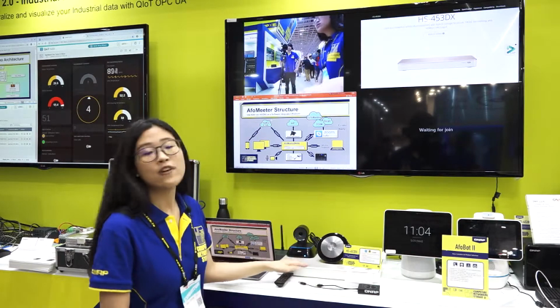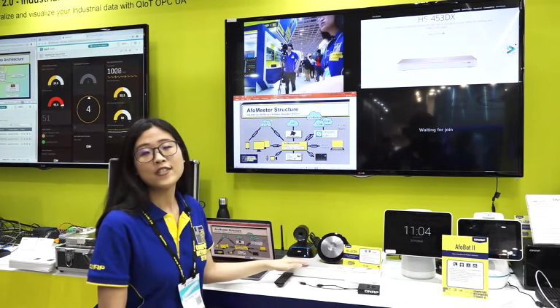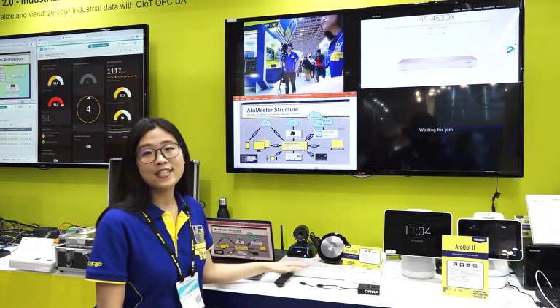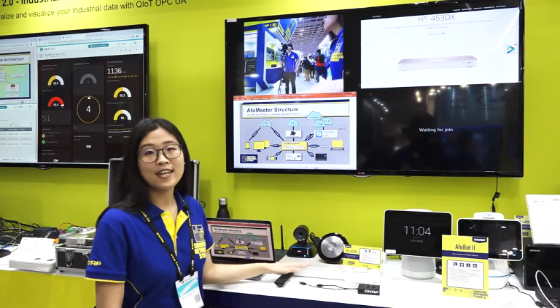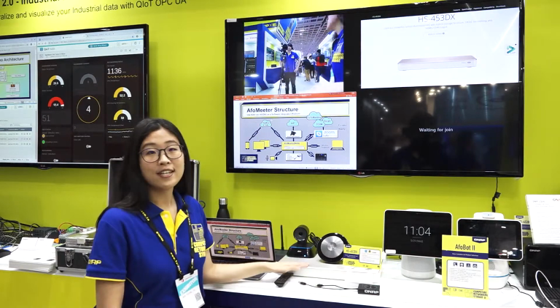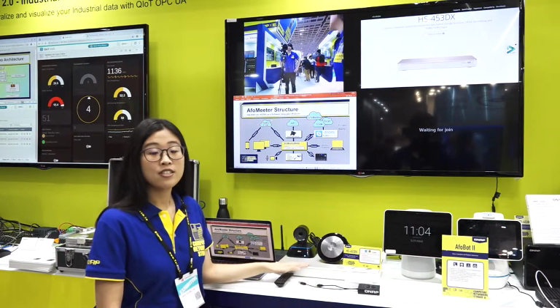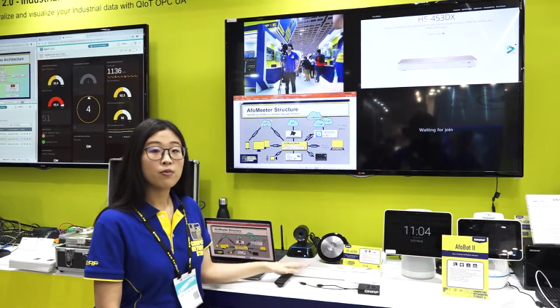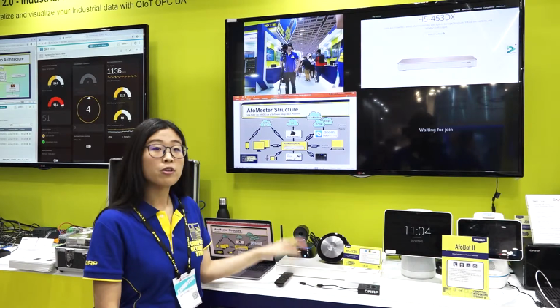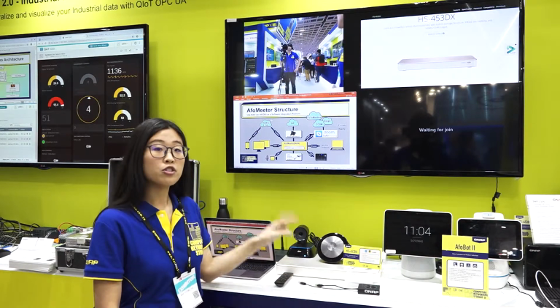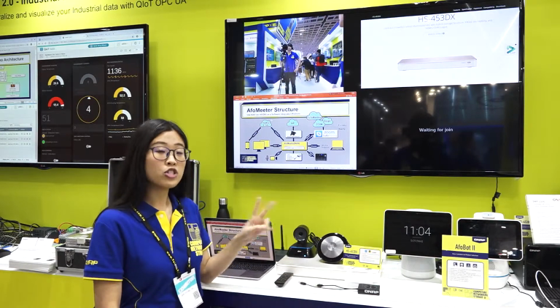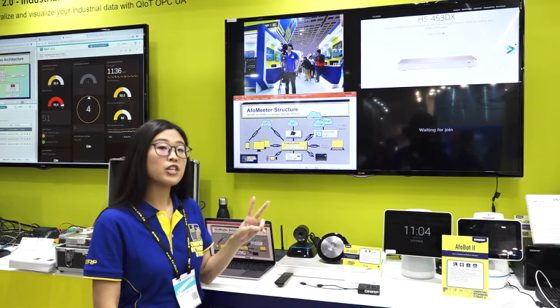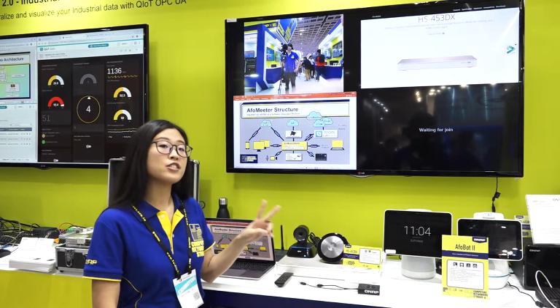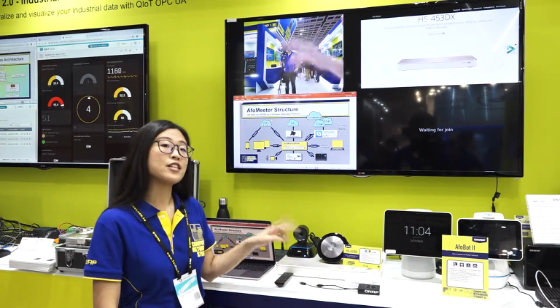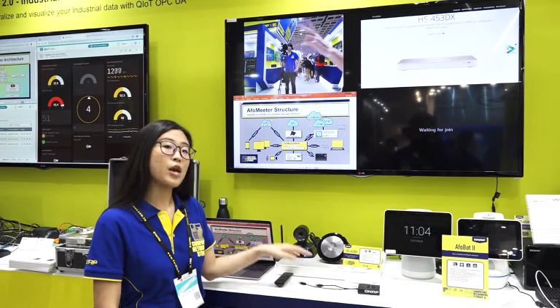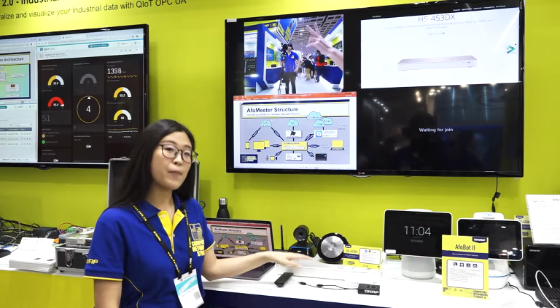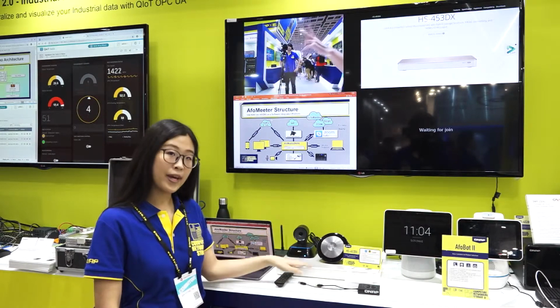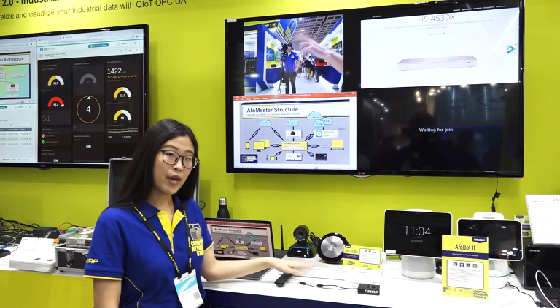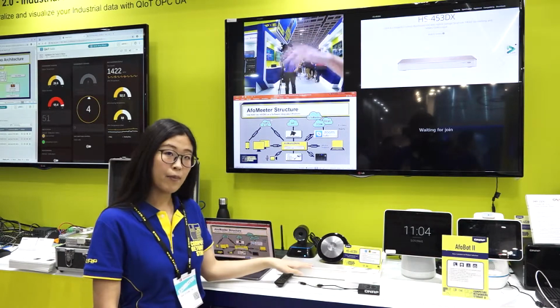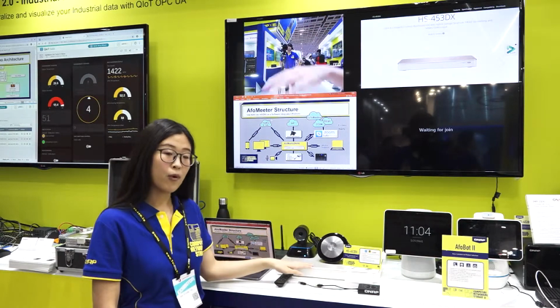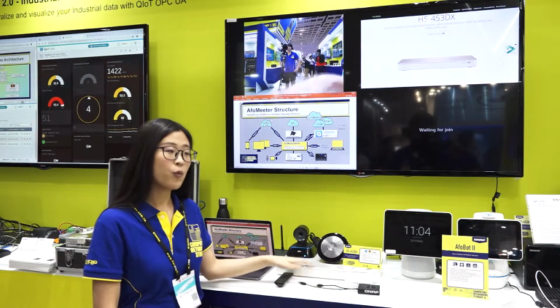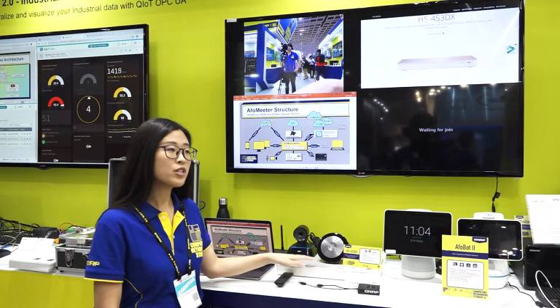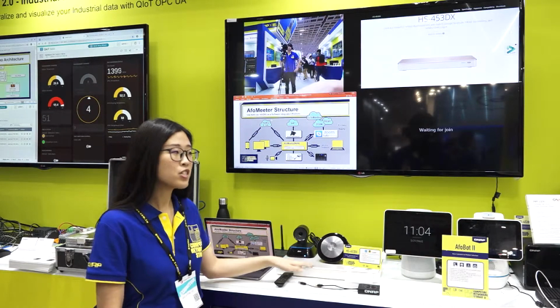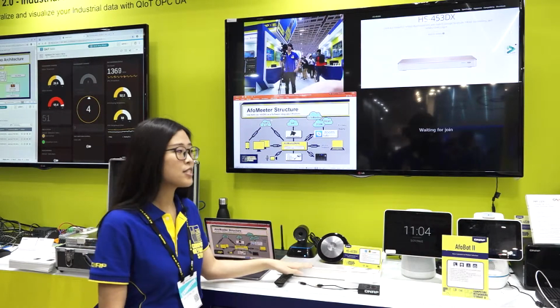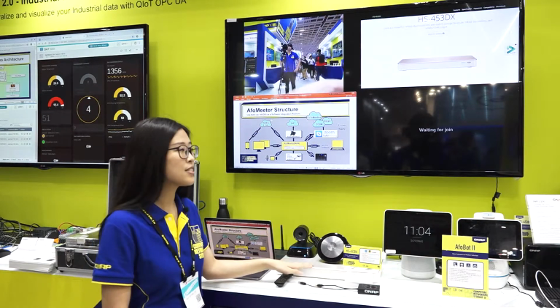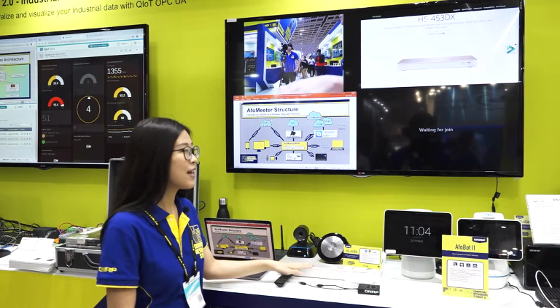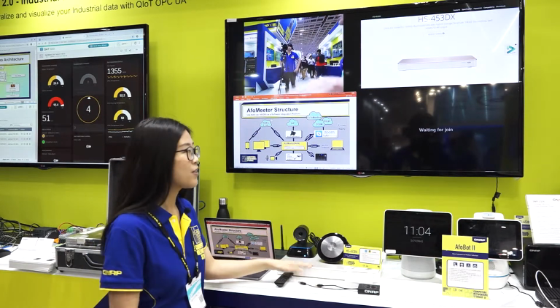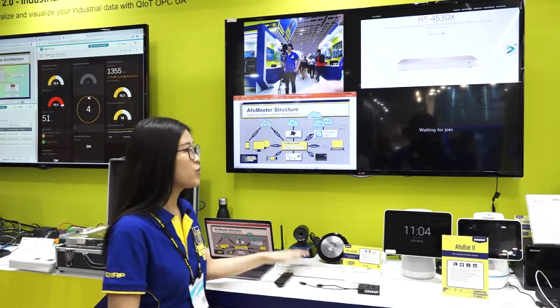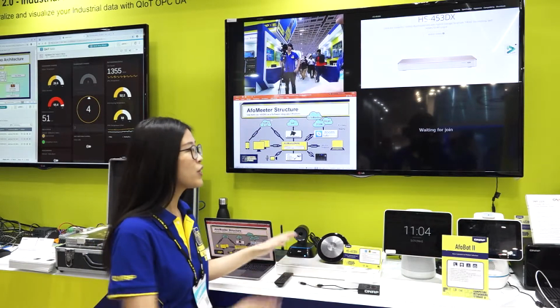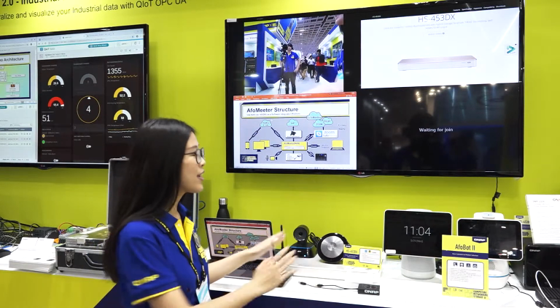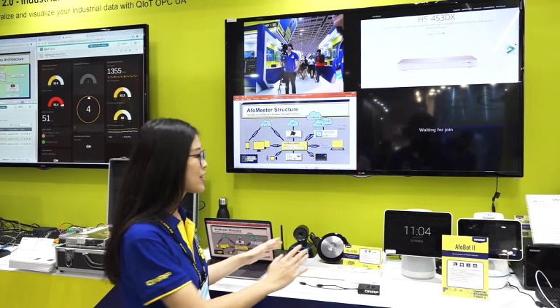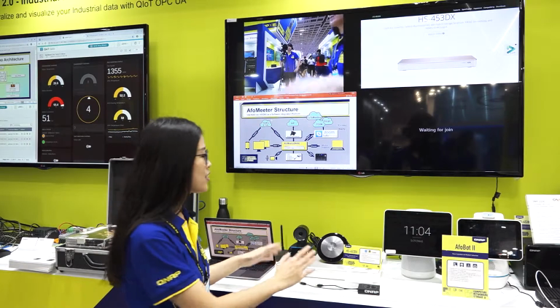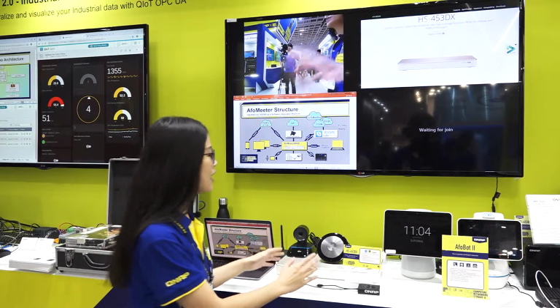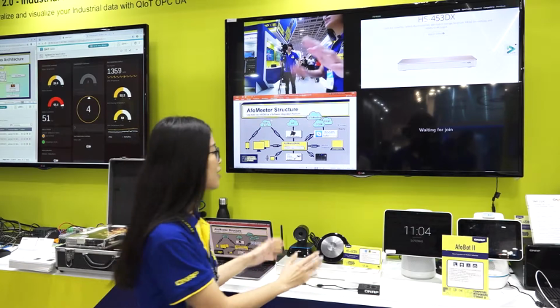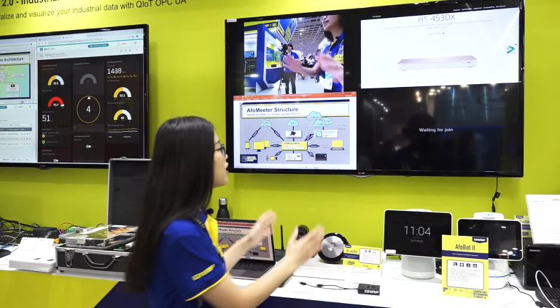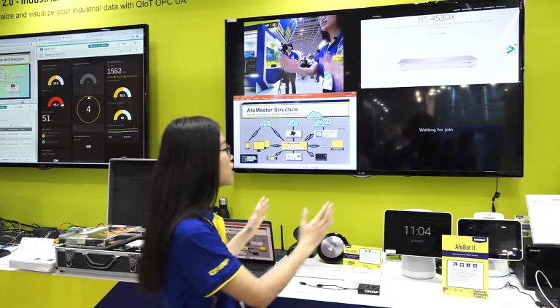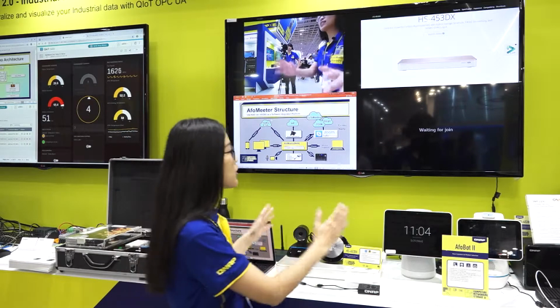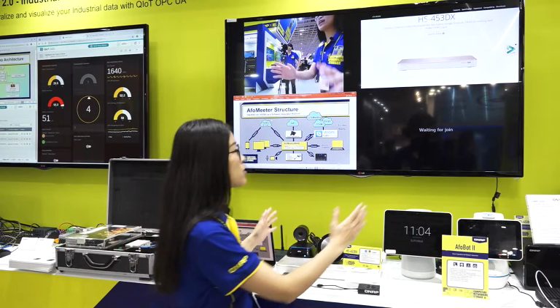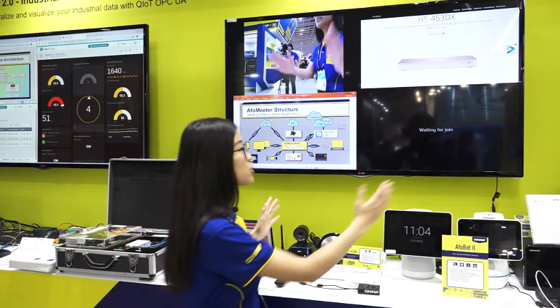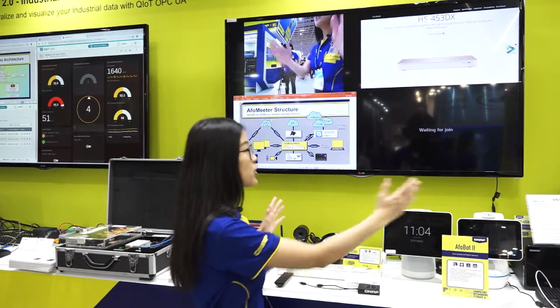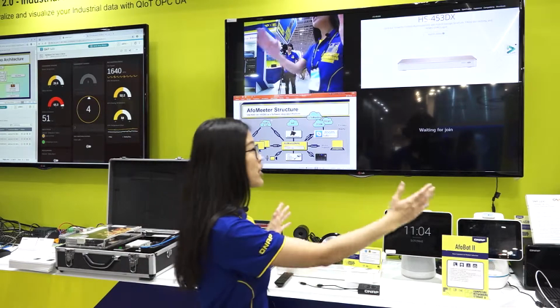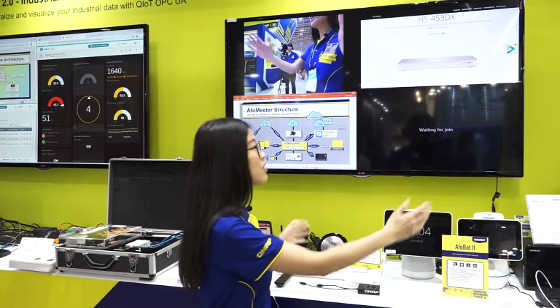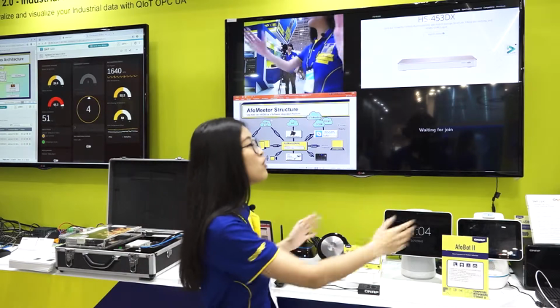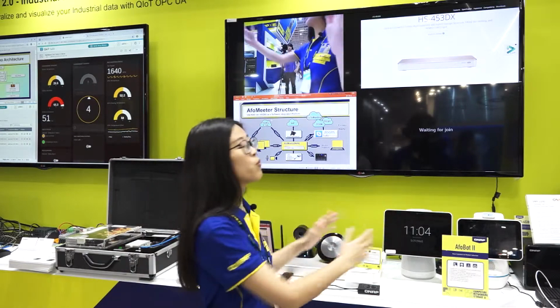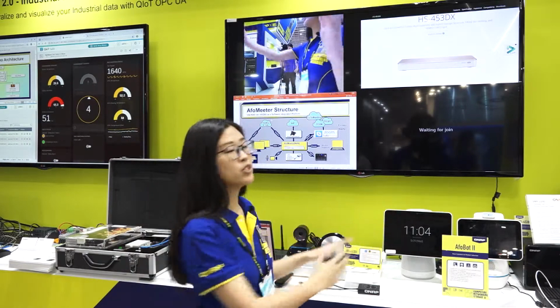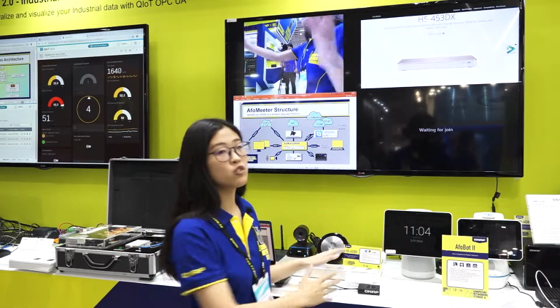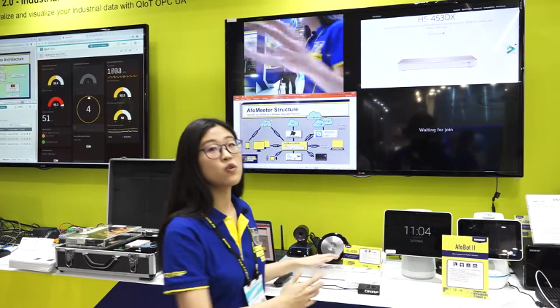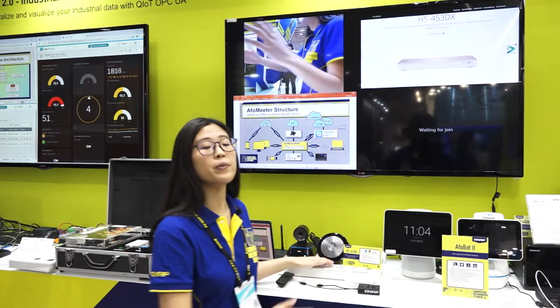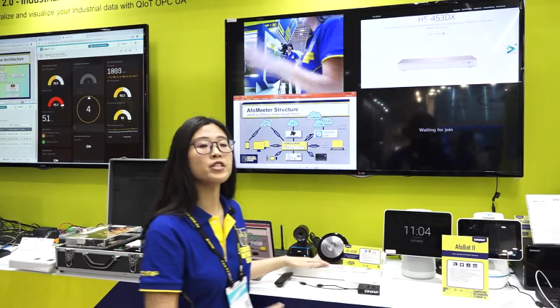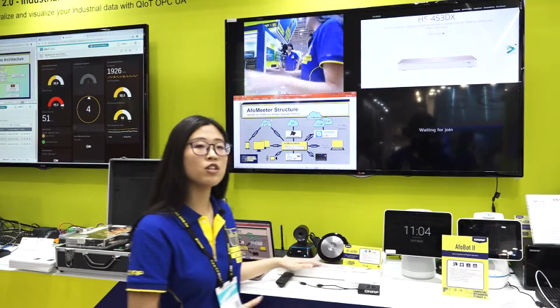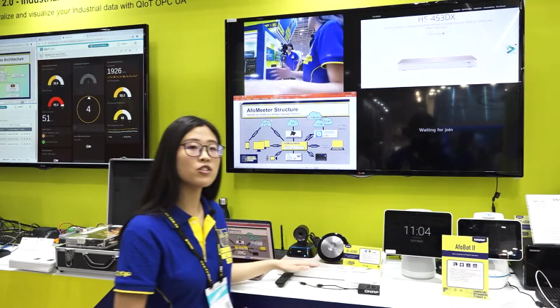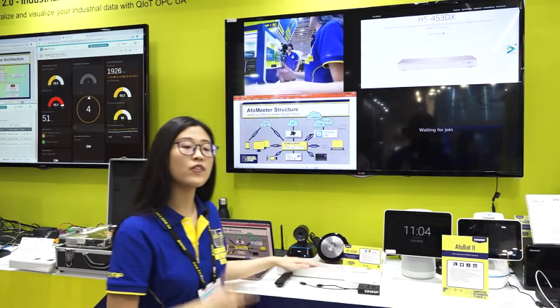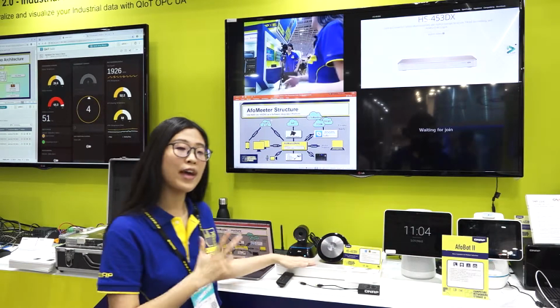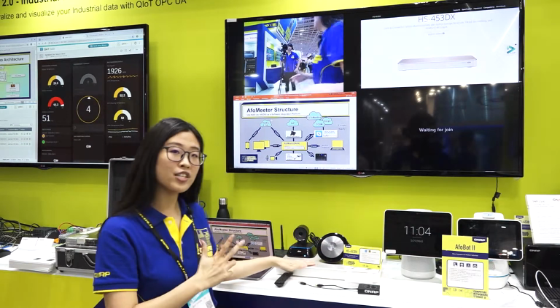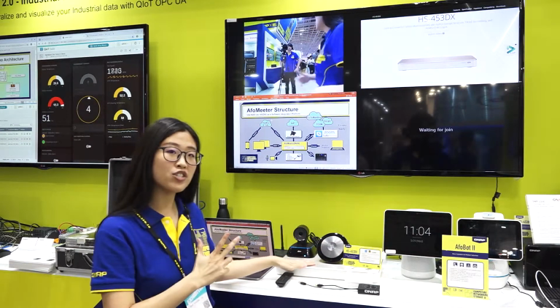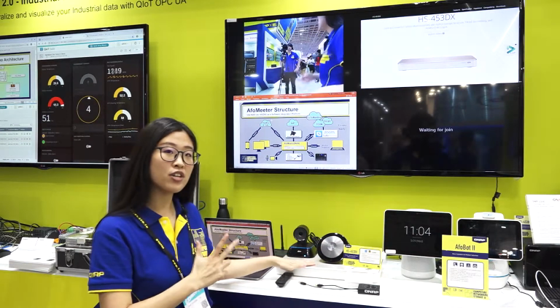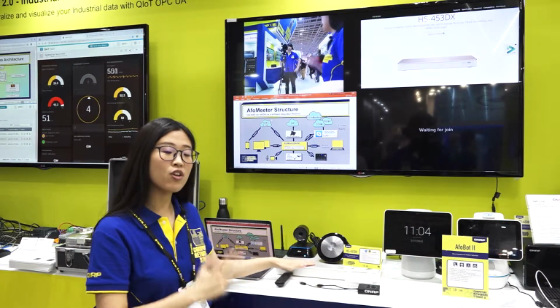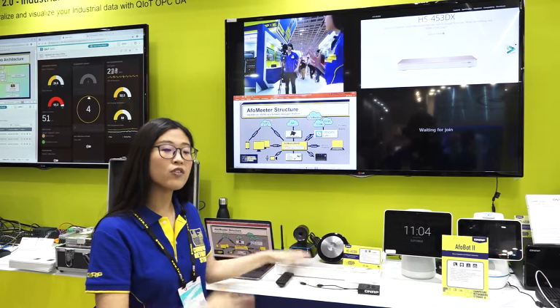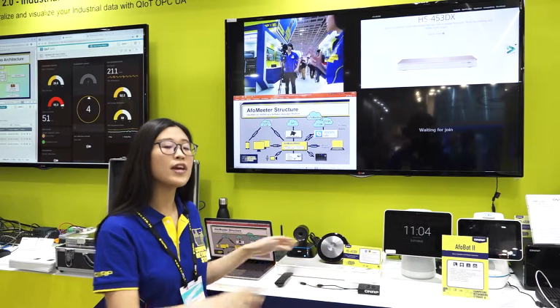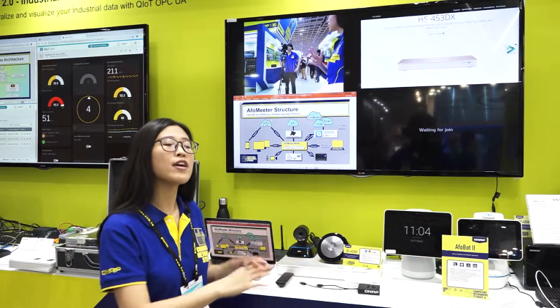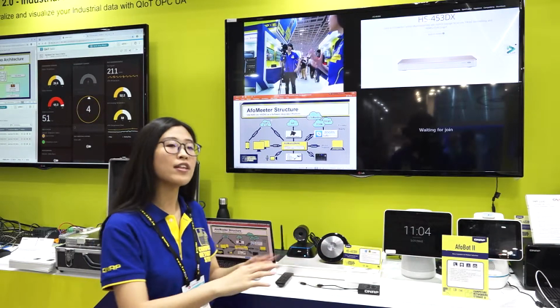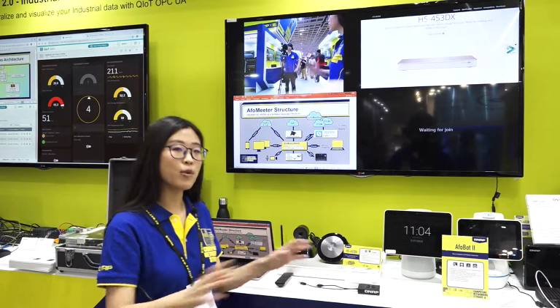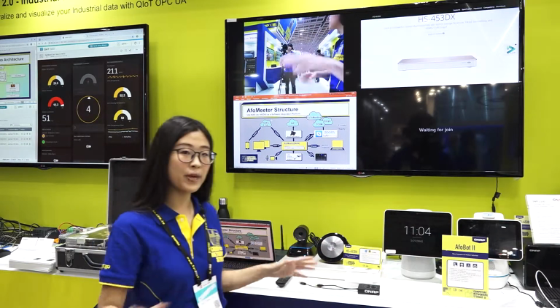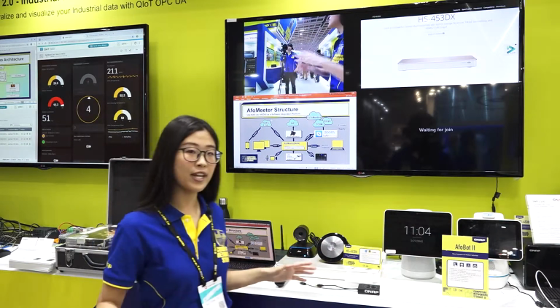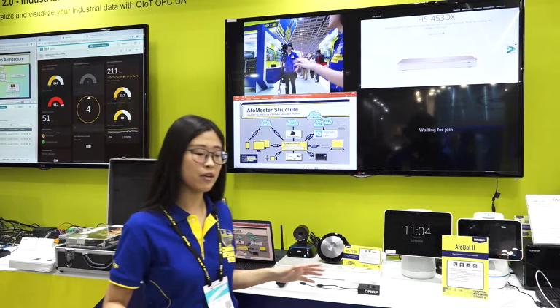The HS453DS supports two HDMI outputs, meaning you can connect two screens, giving a total of eight channels in the meeting.